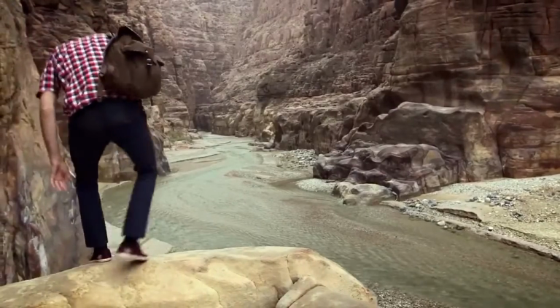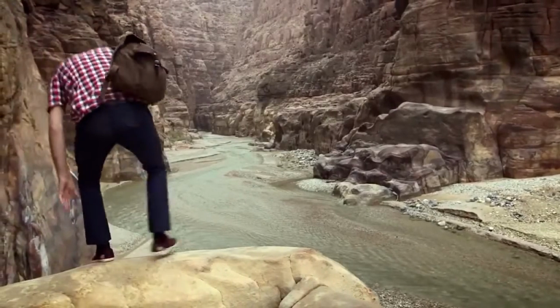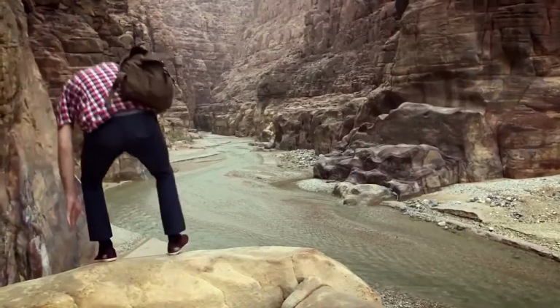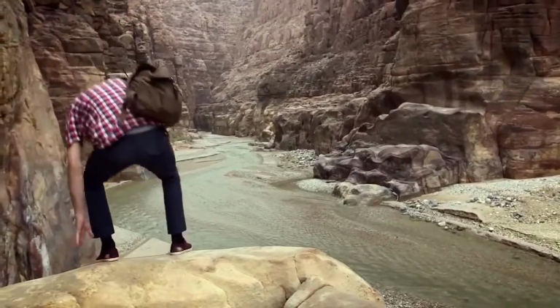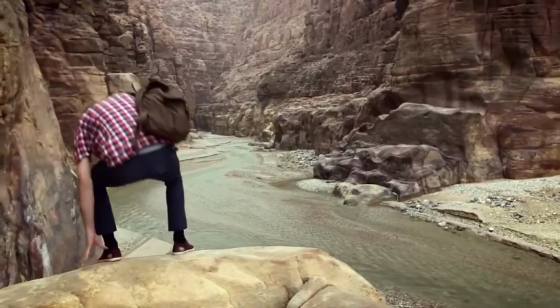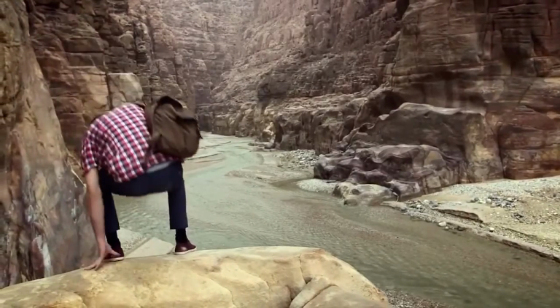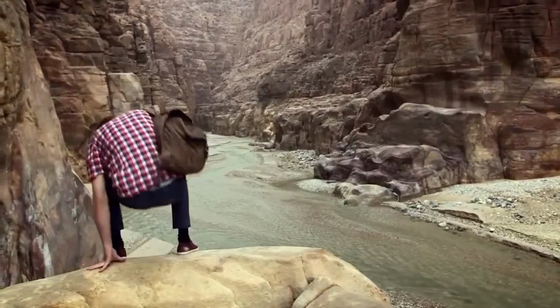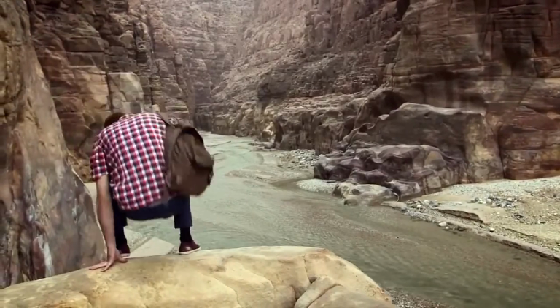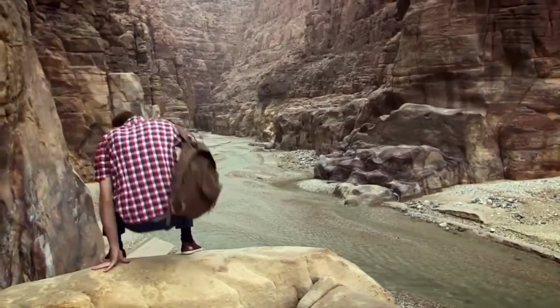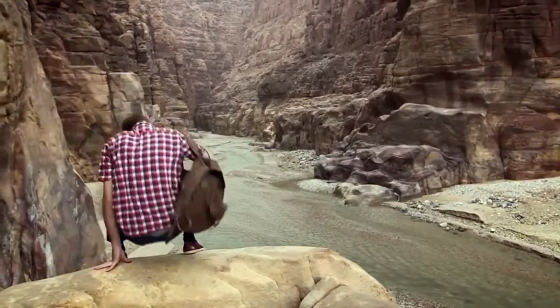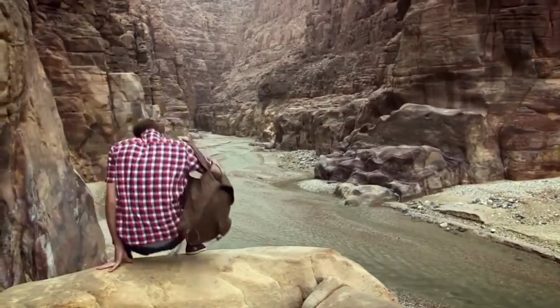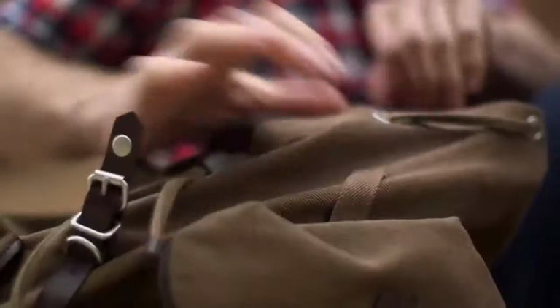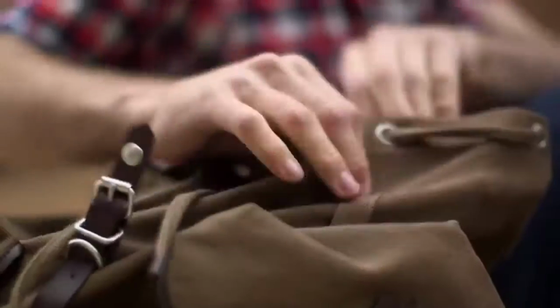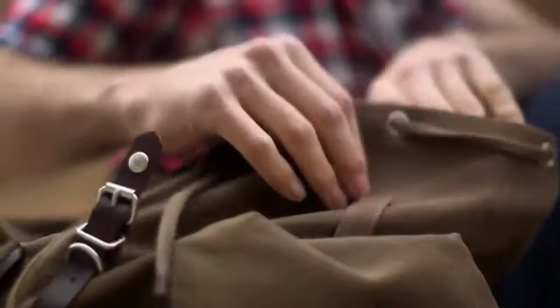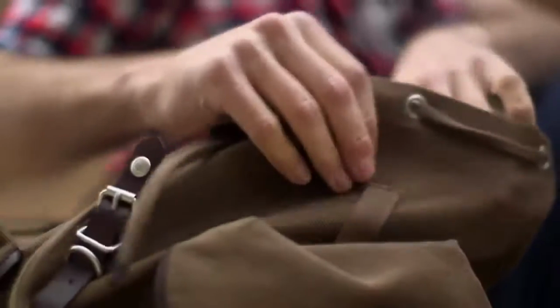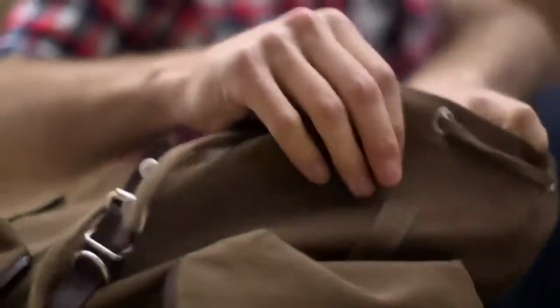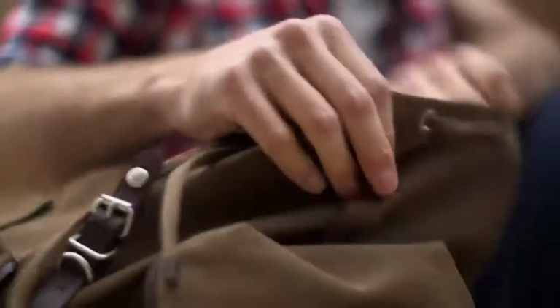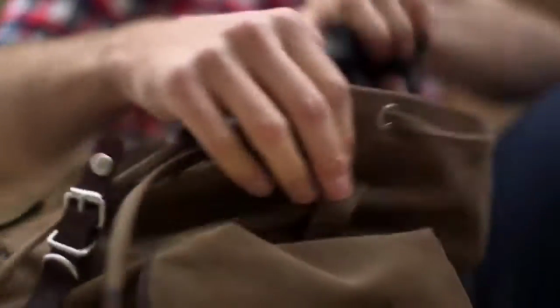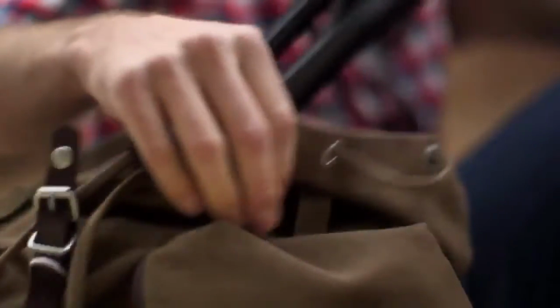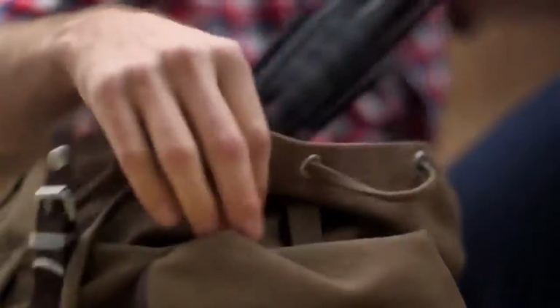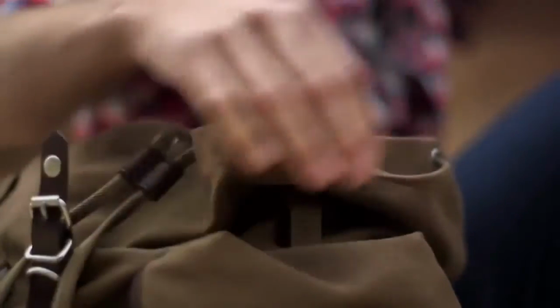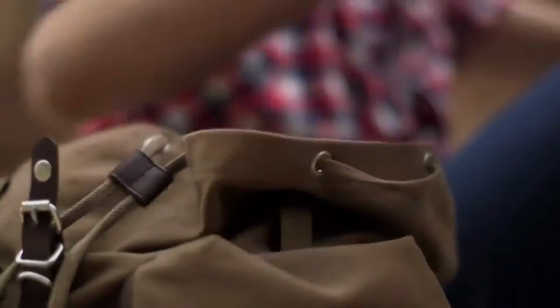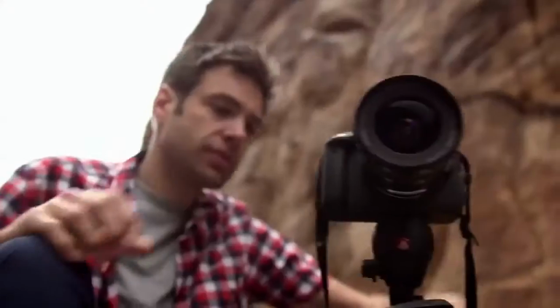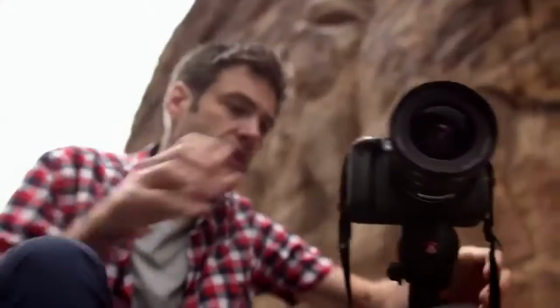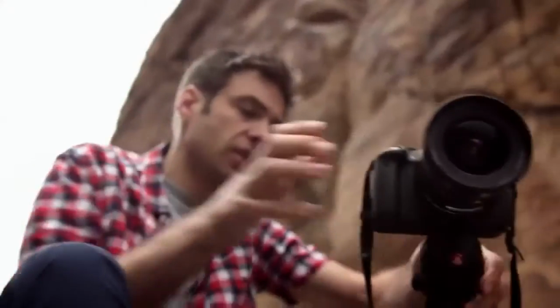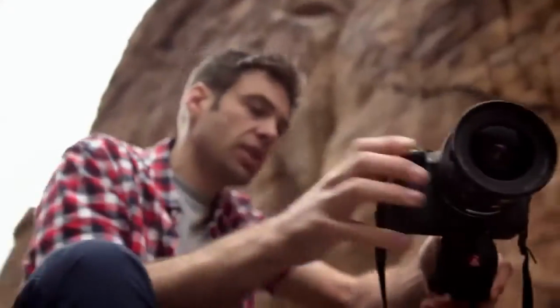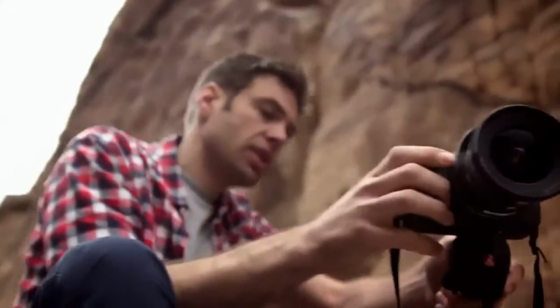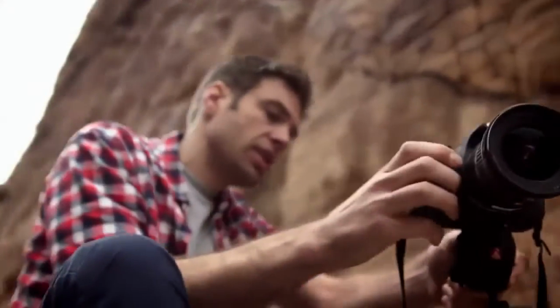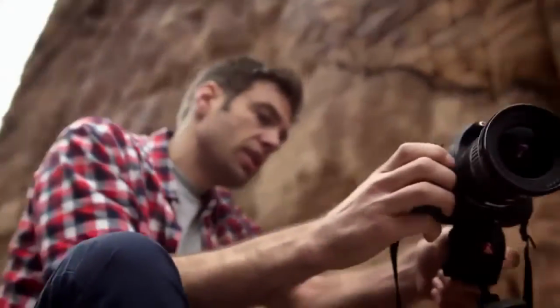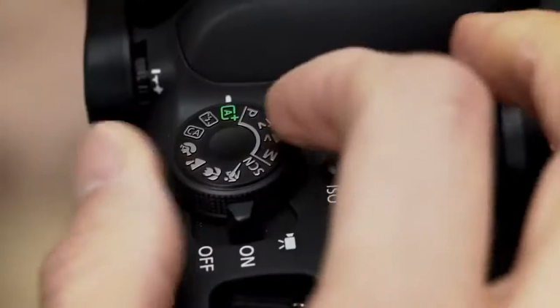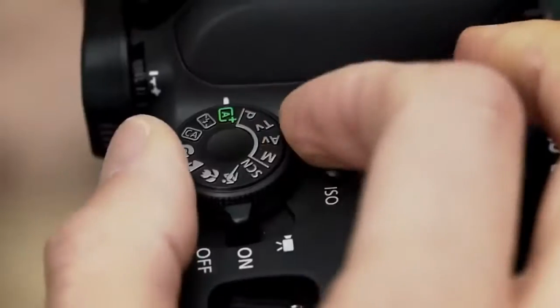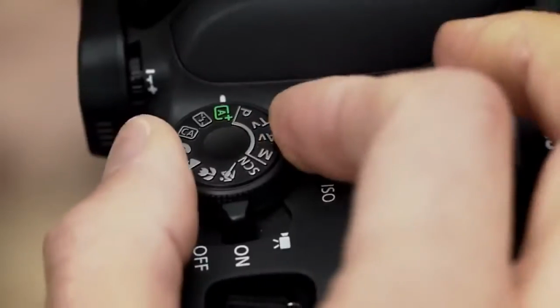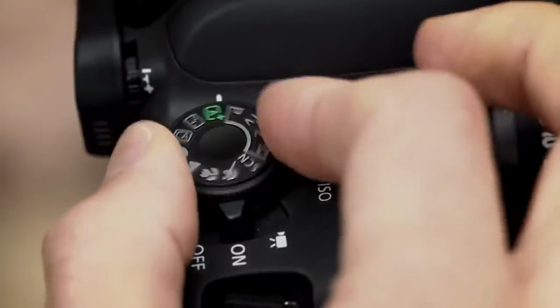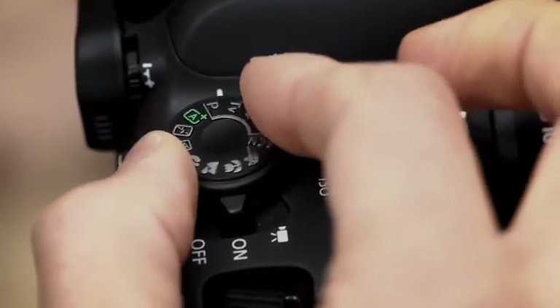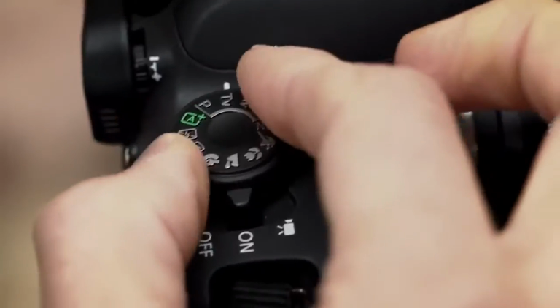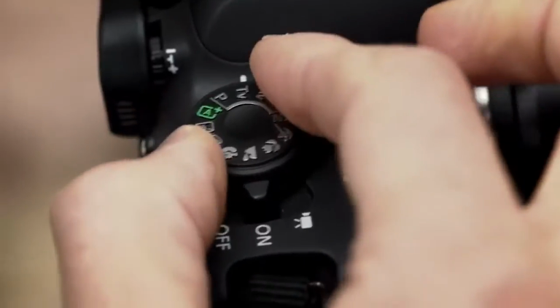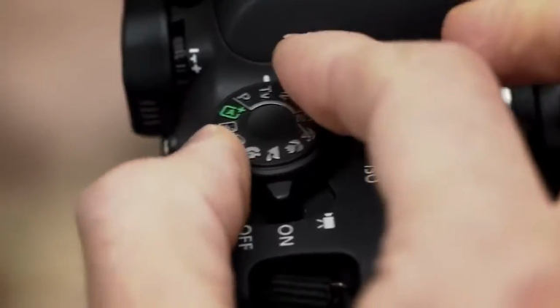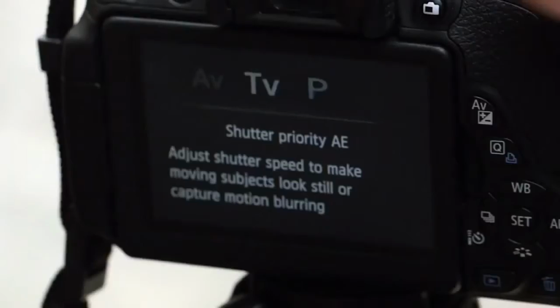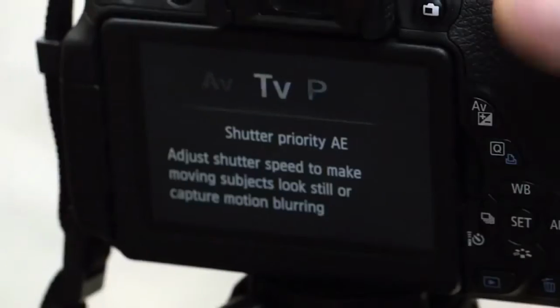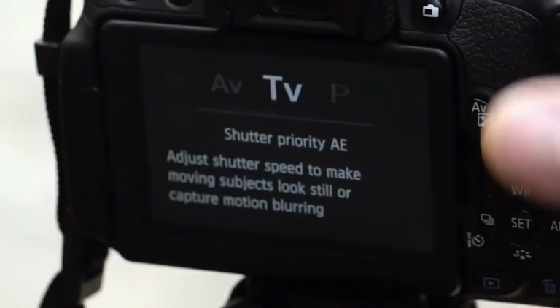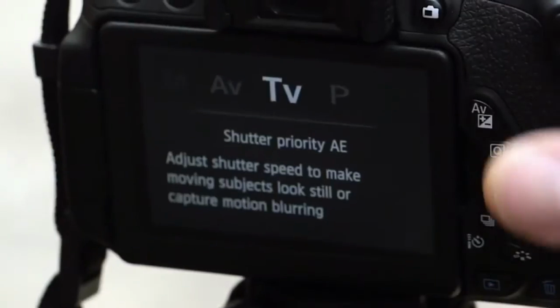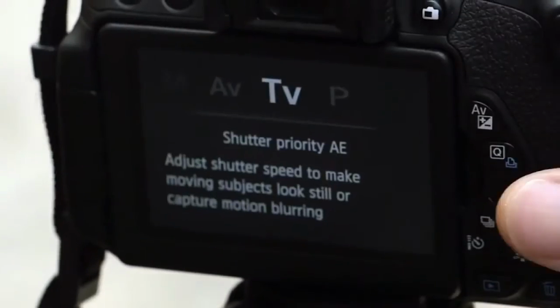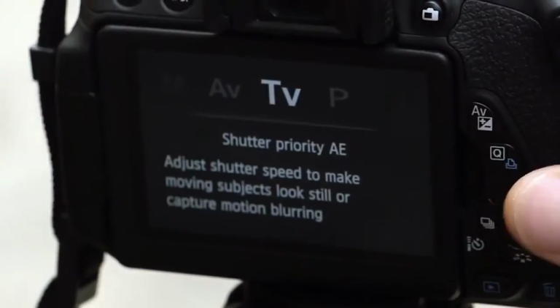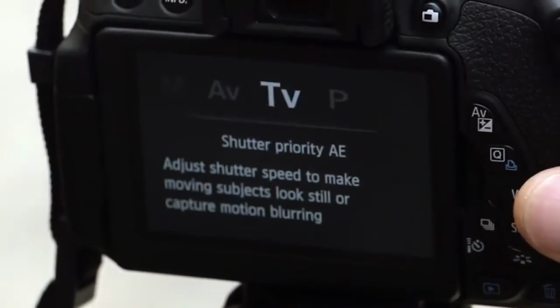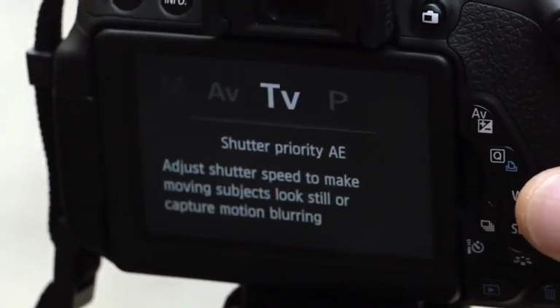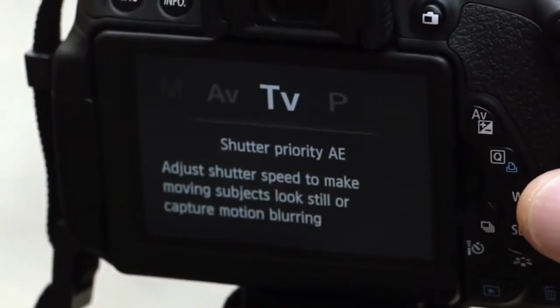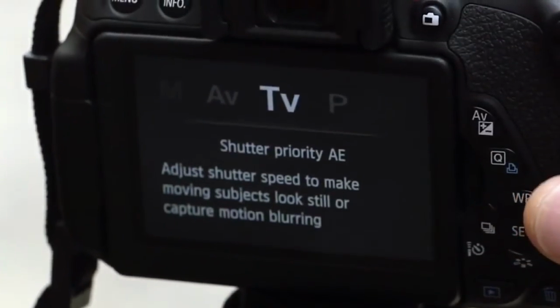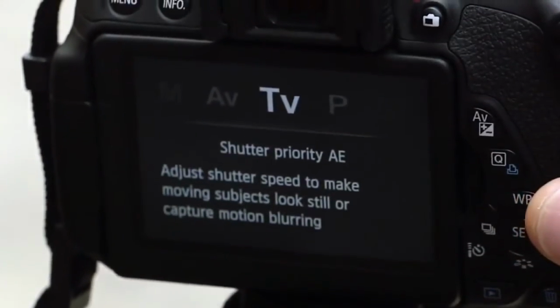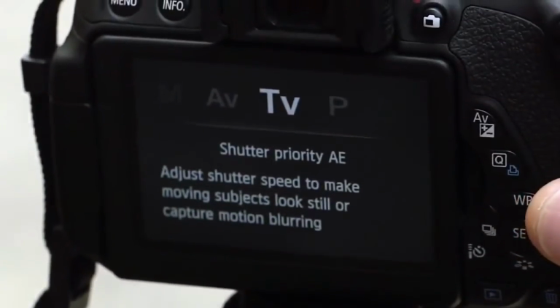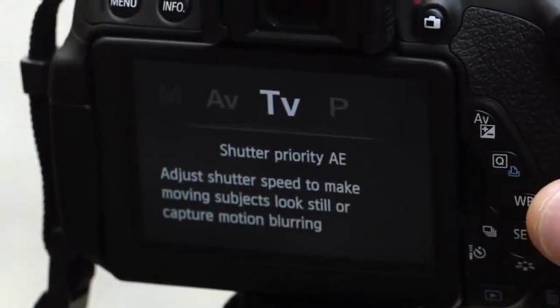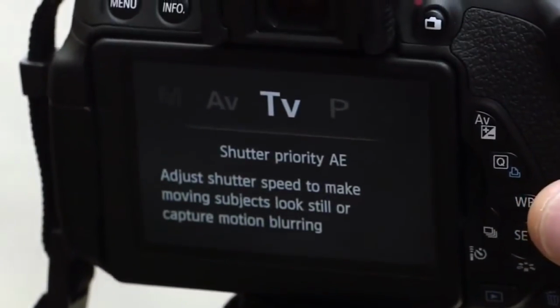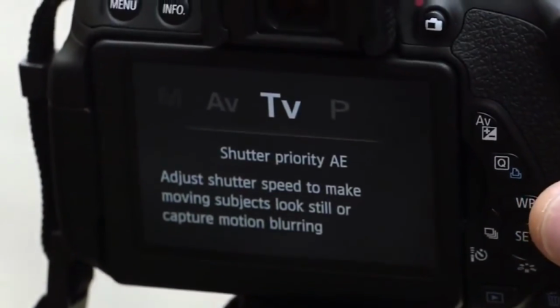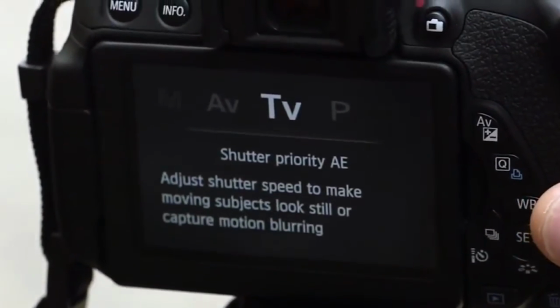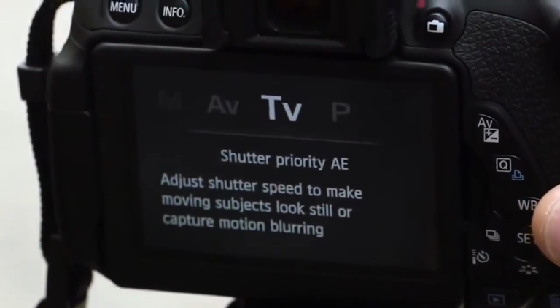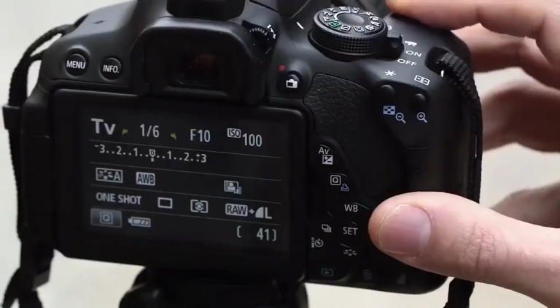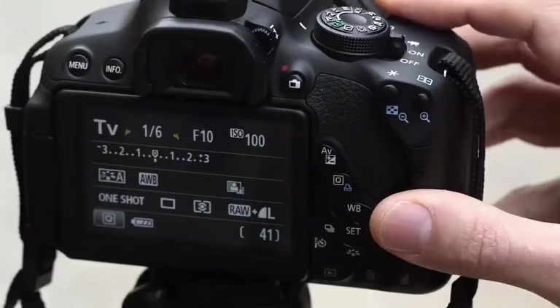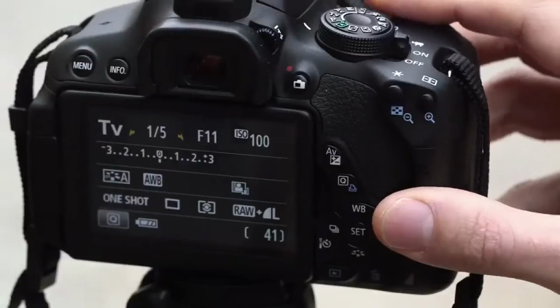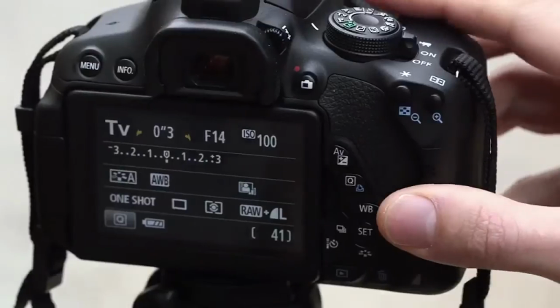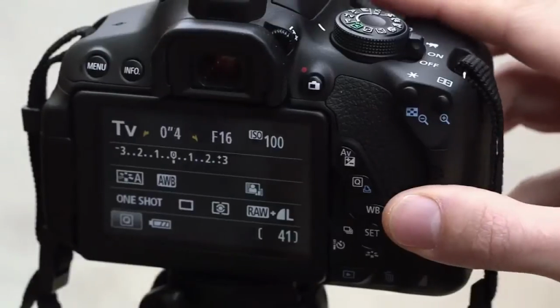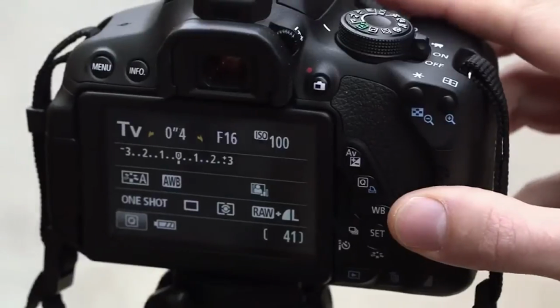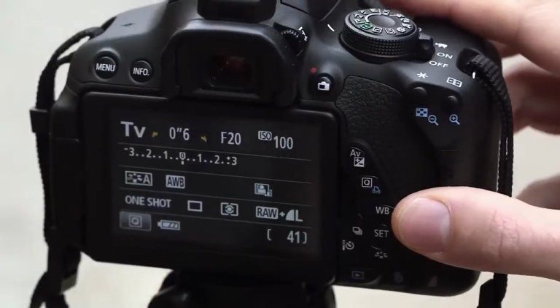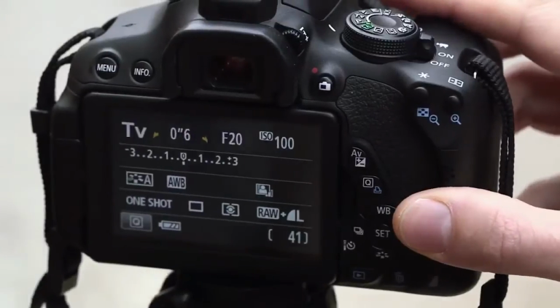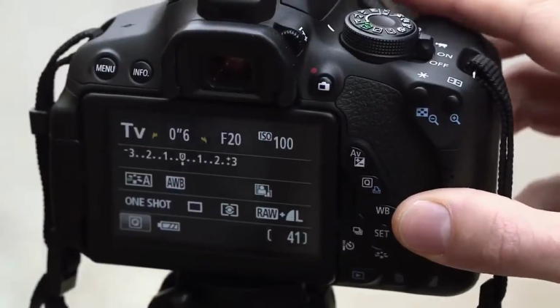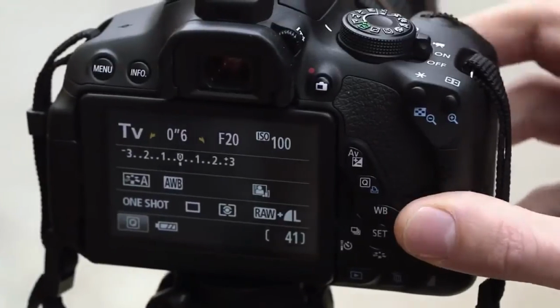The on-screen feature guide provides useful information about the features and shooting modes of the camera, to help you achieve the look you're after.